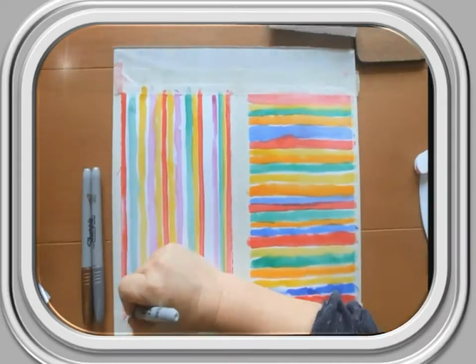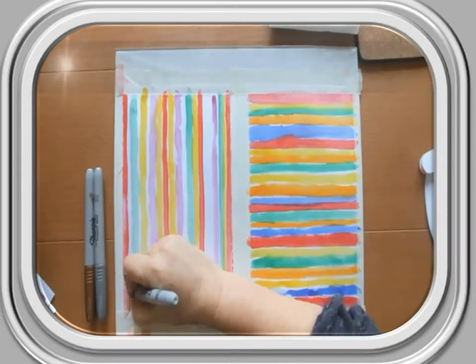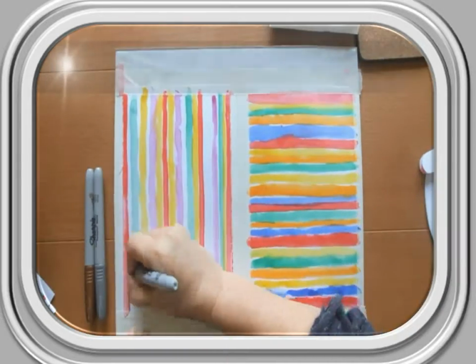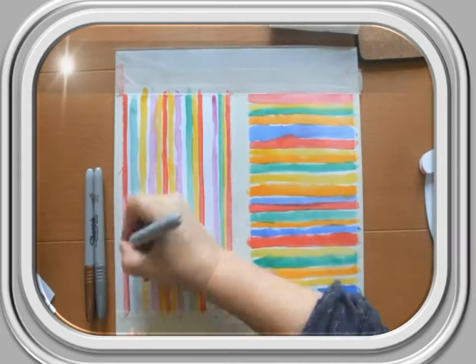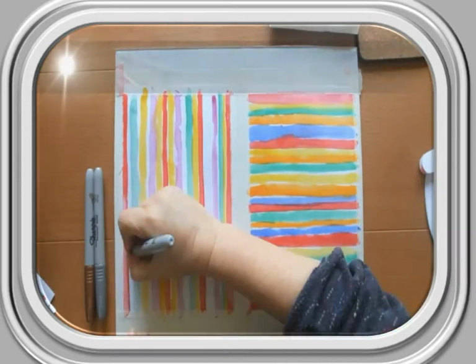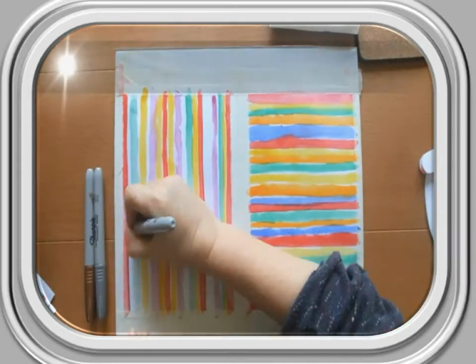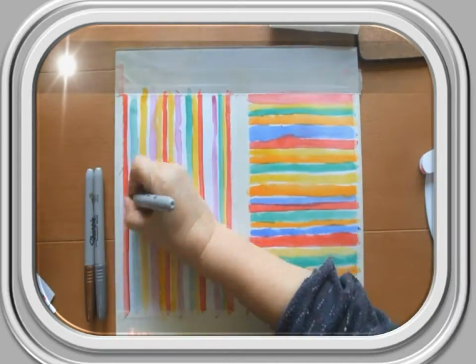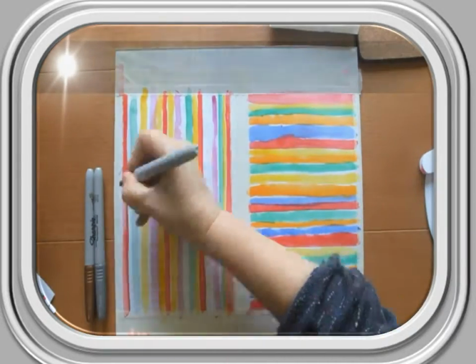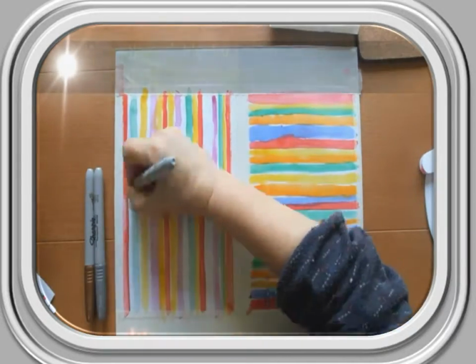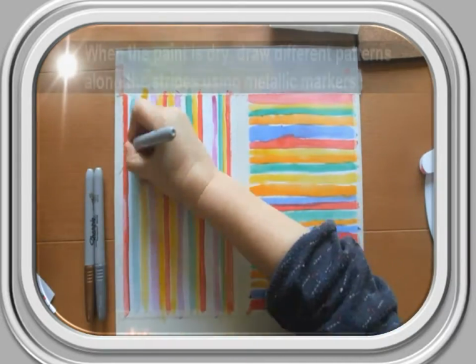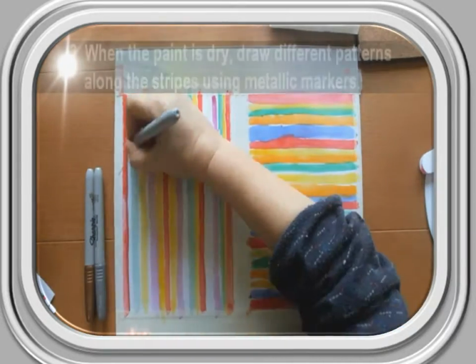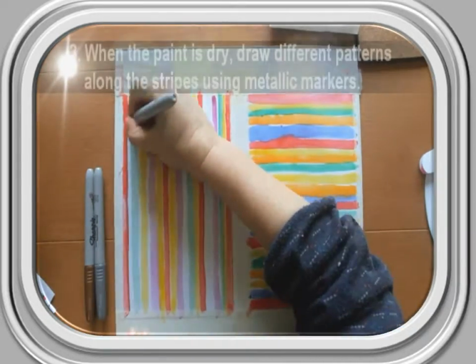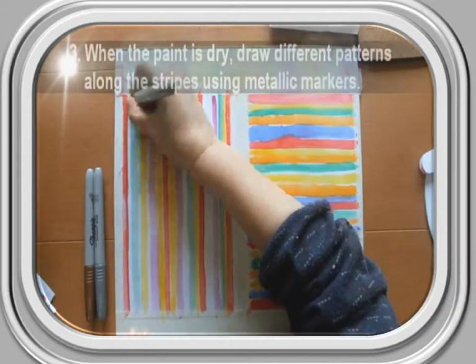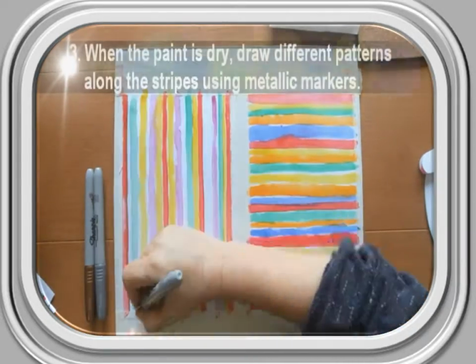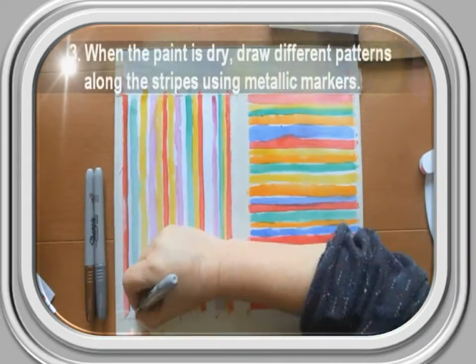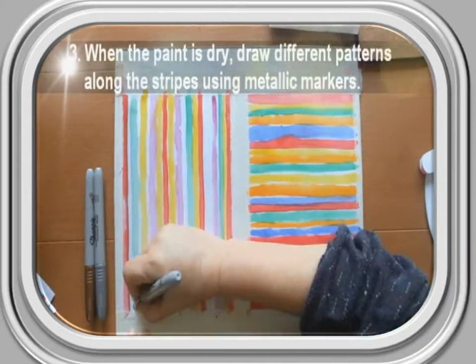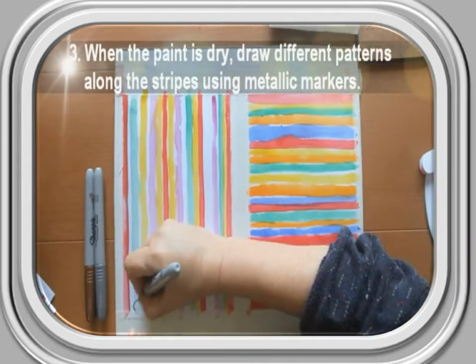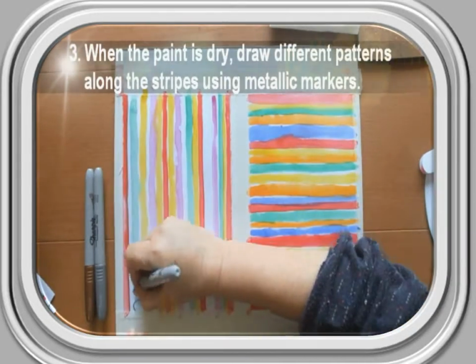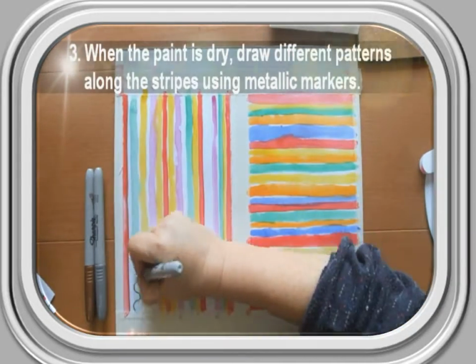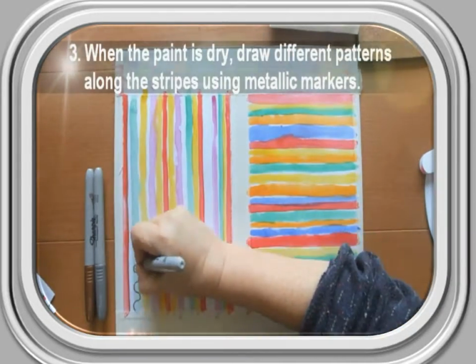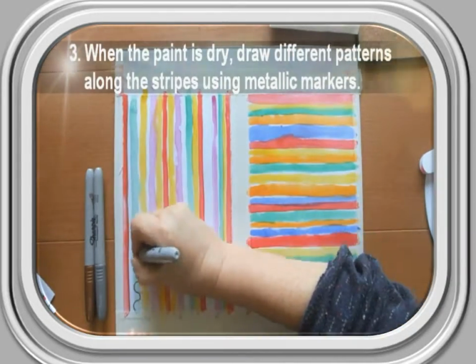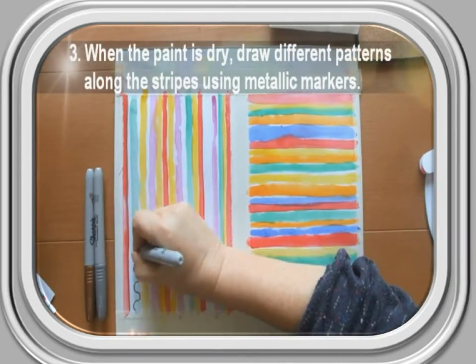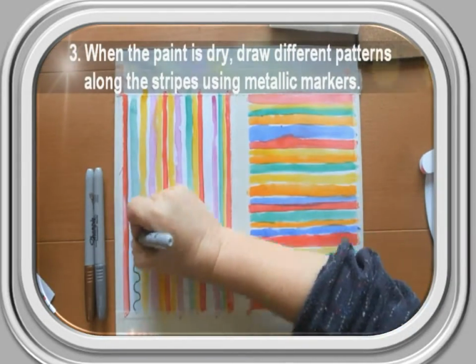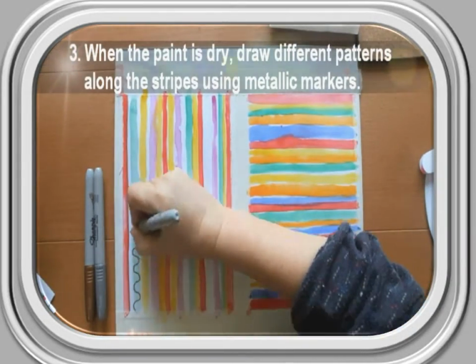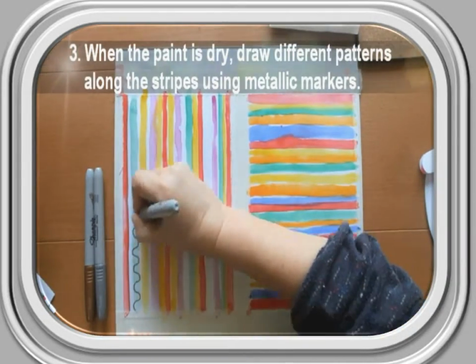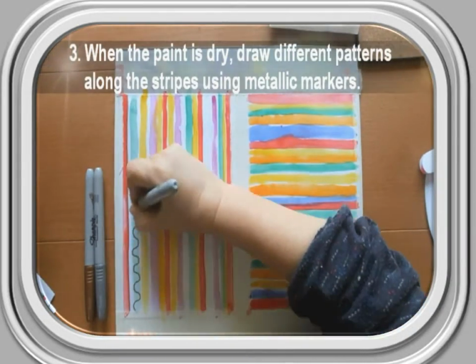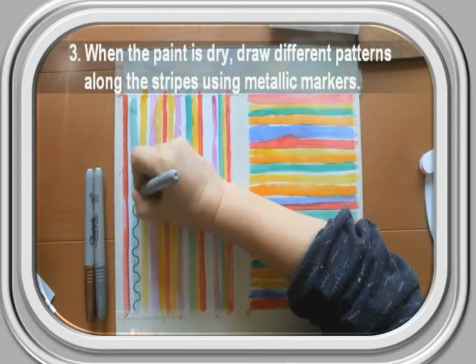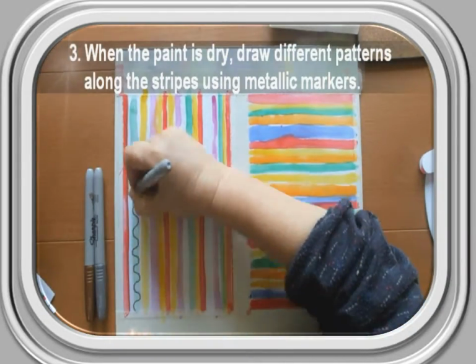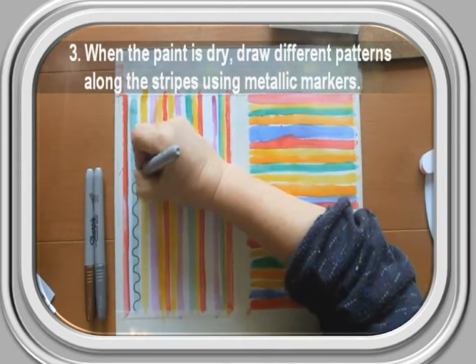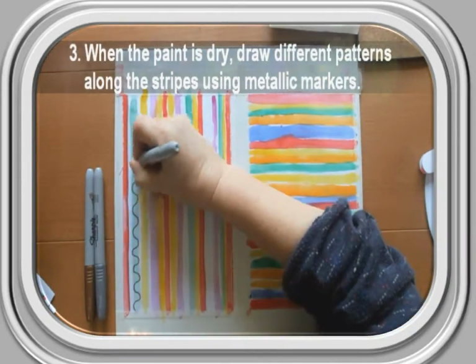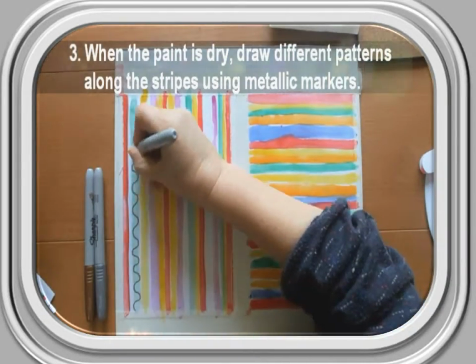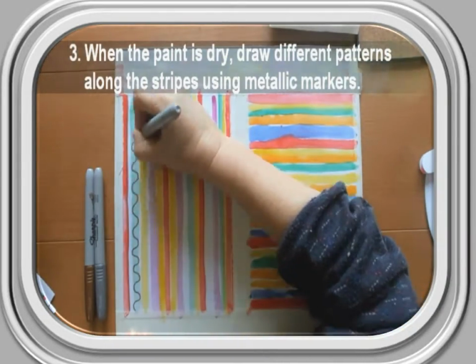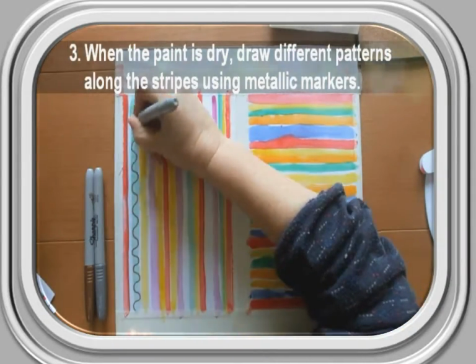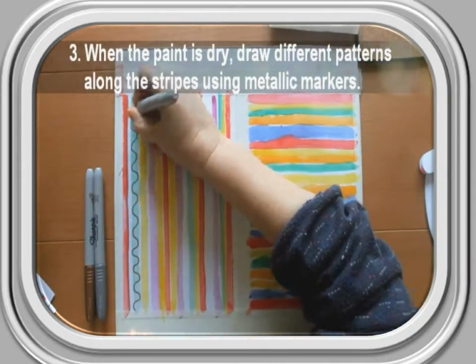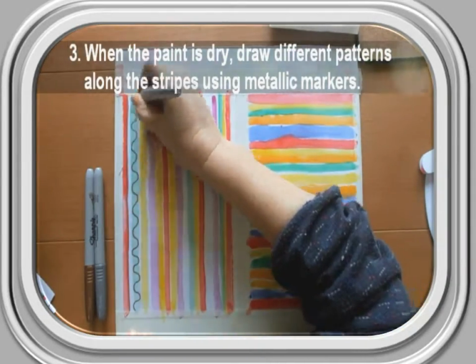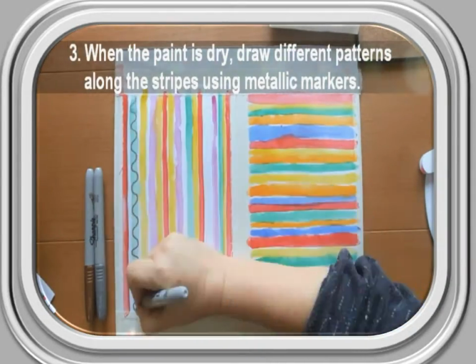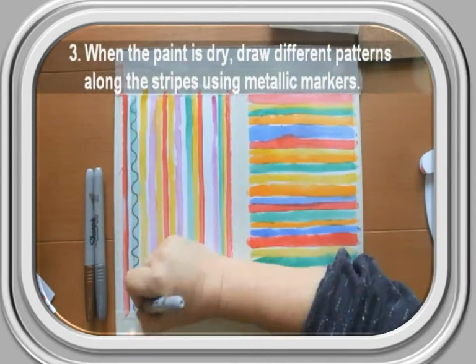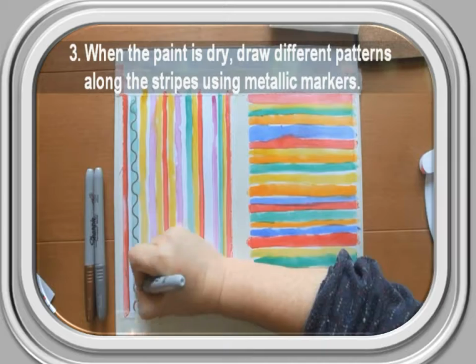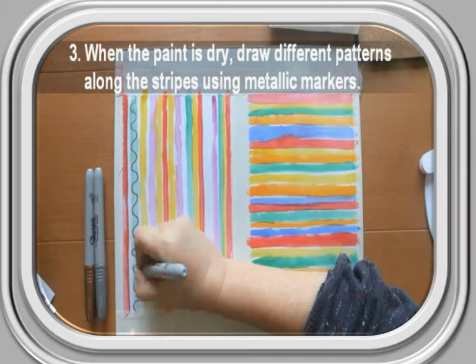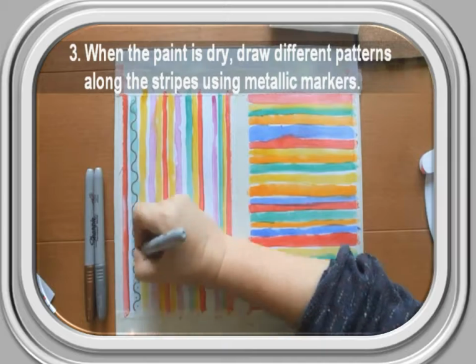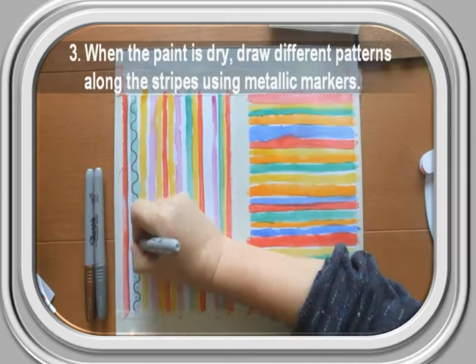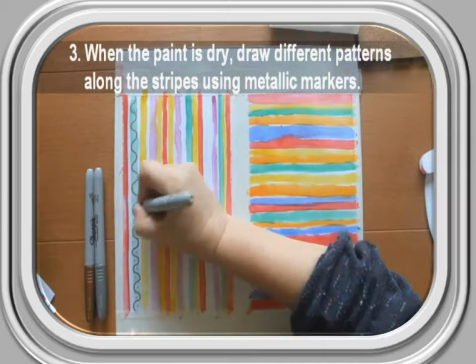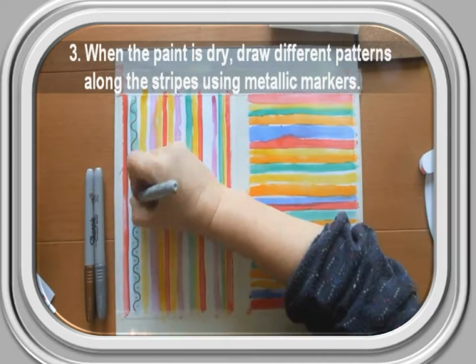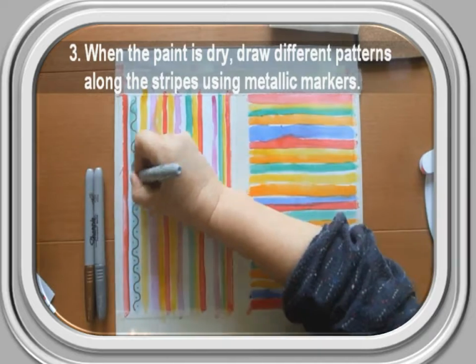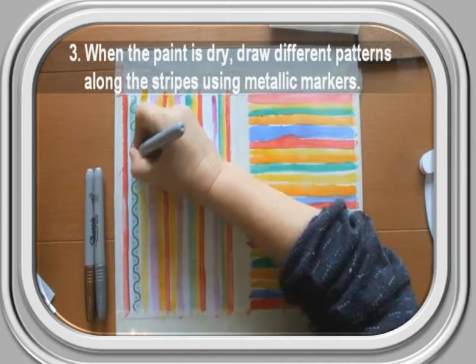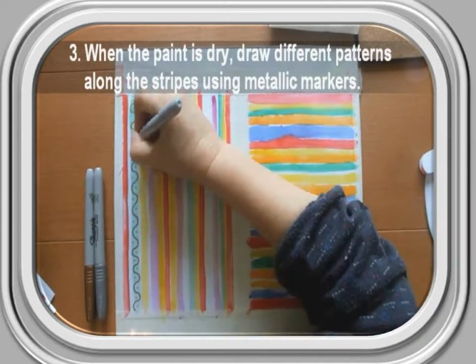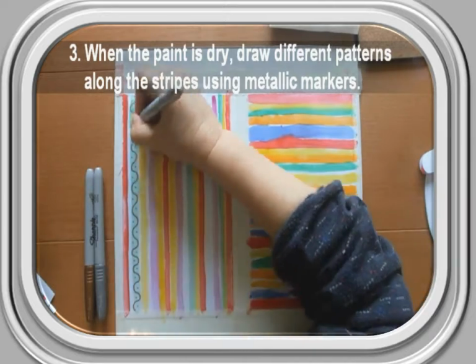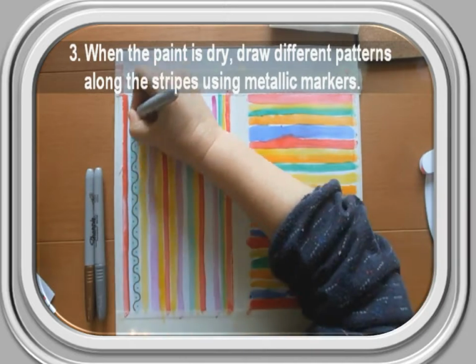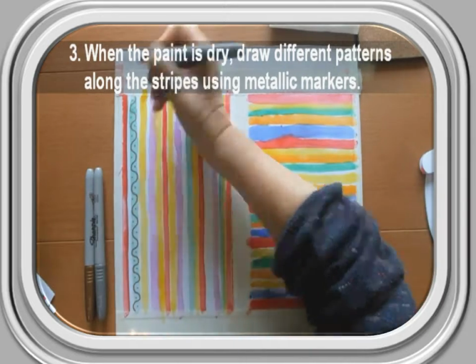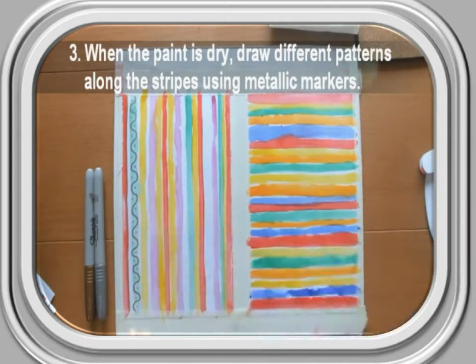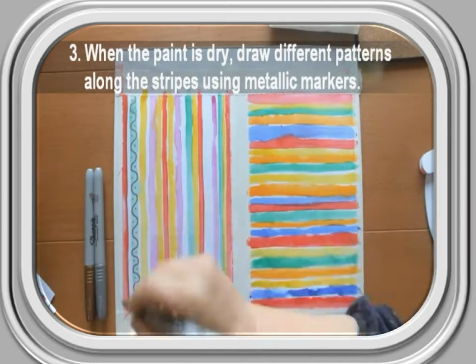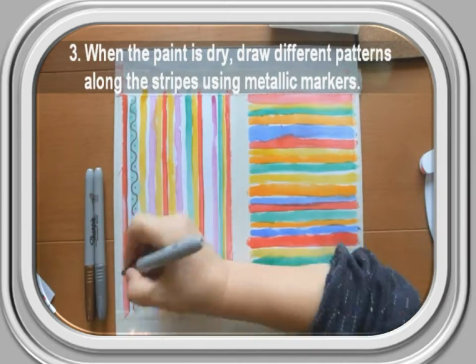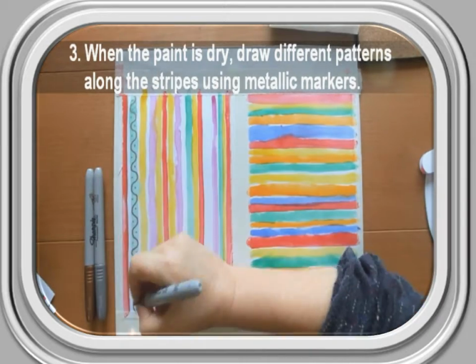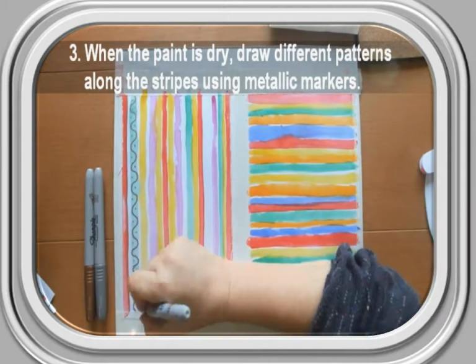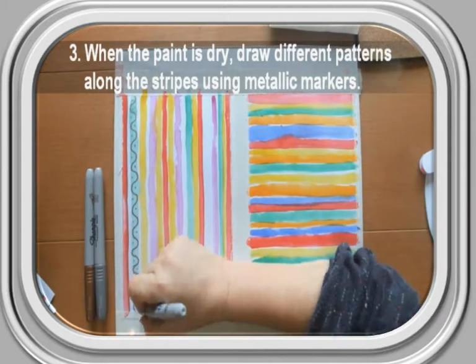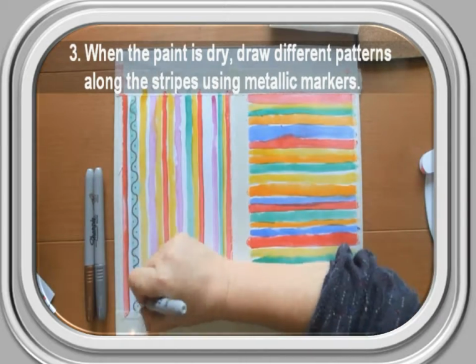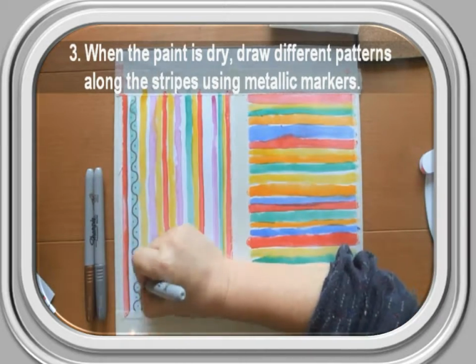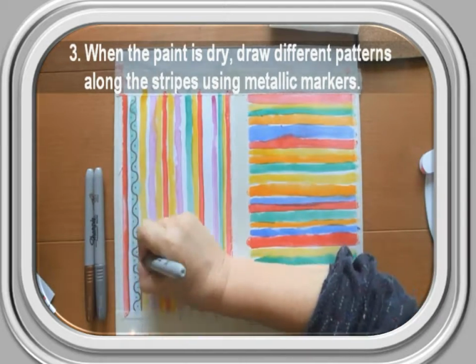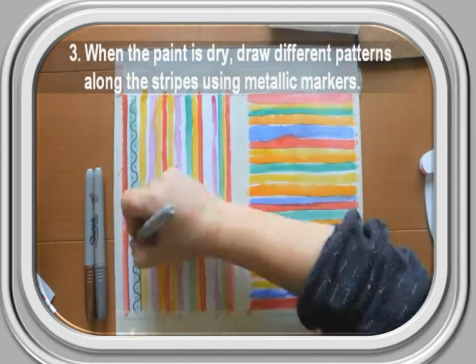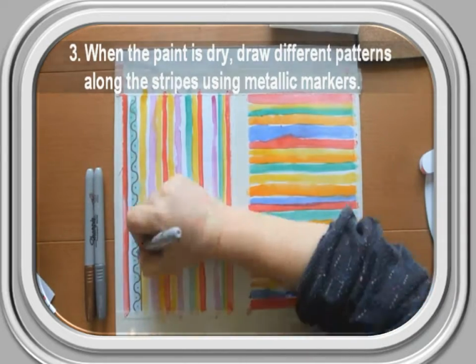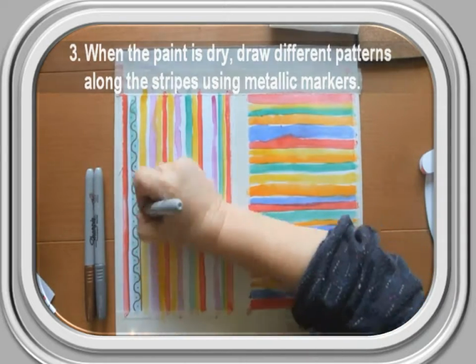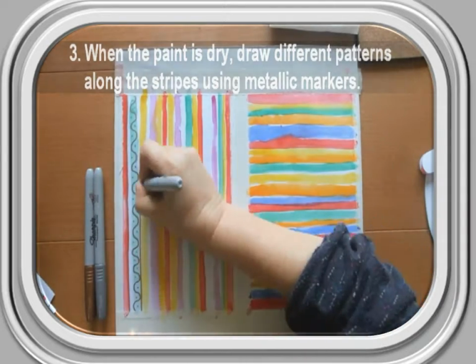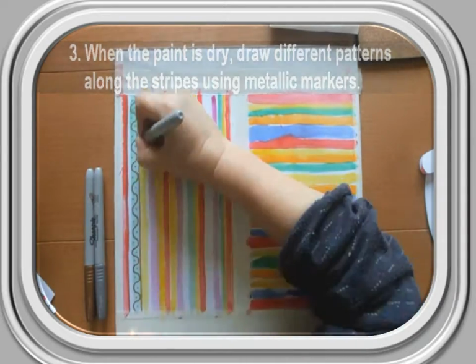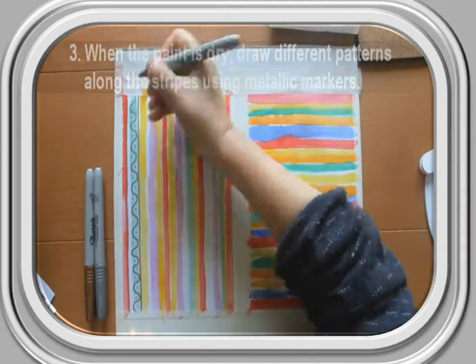Step 3: When the paint is dry, draw different patterns along the stripes using metallic markers.